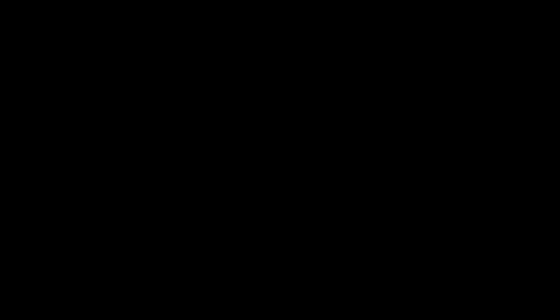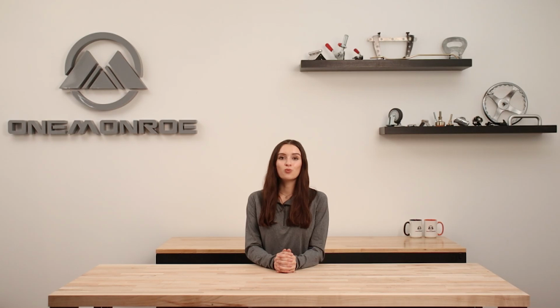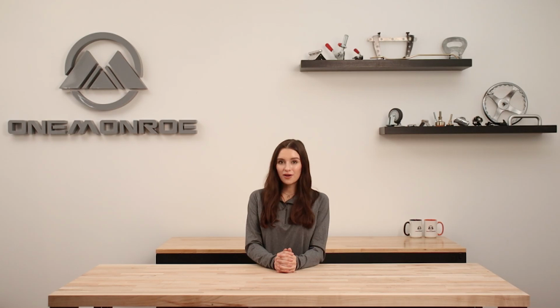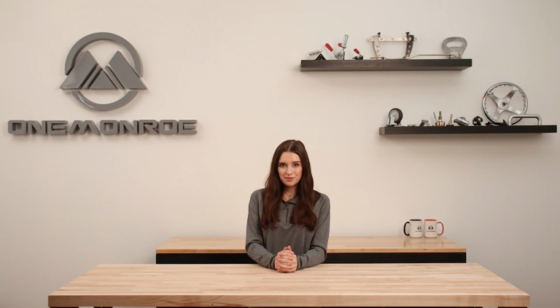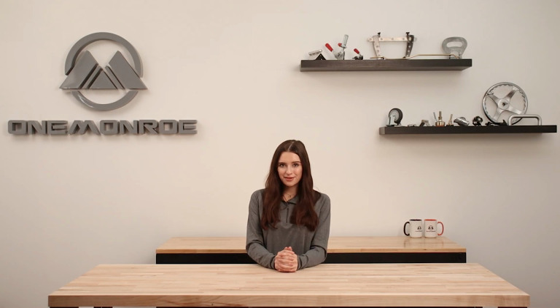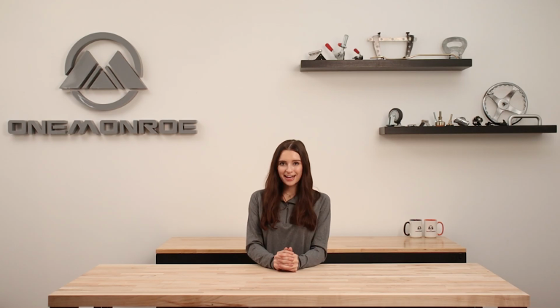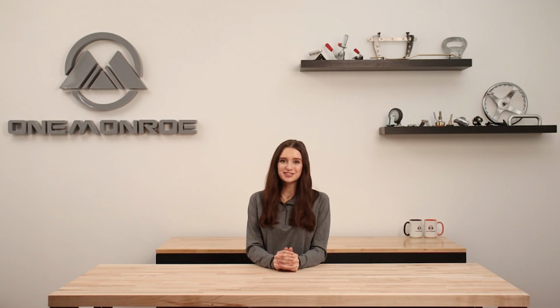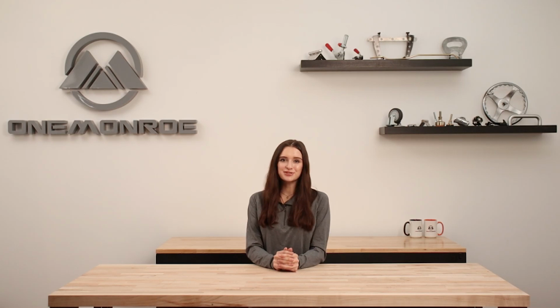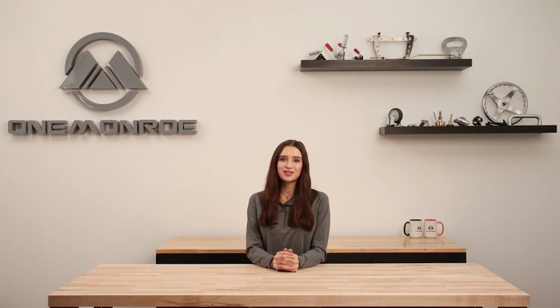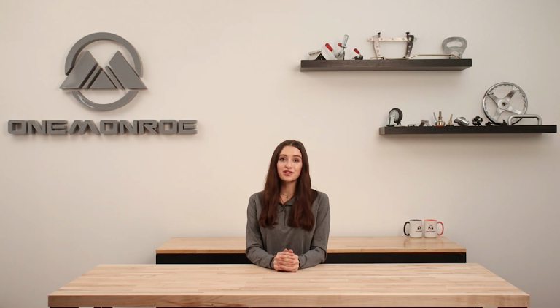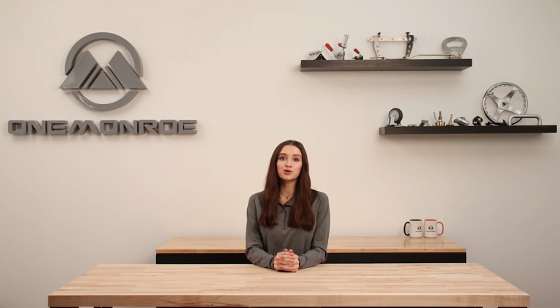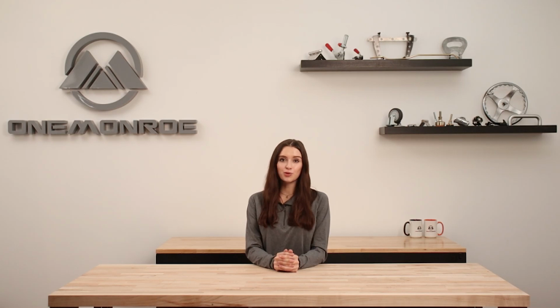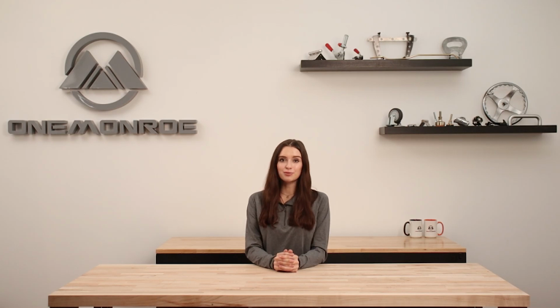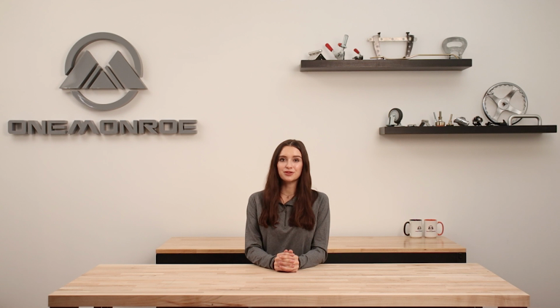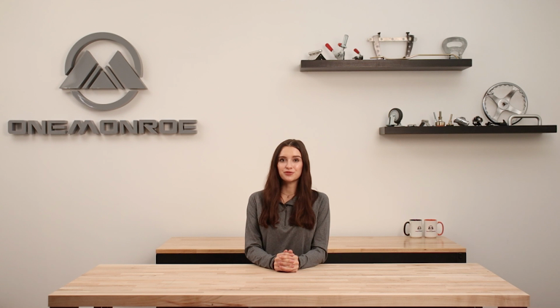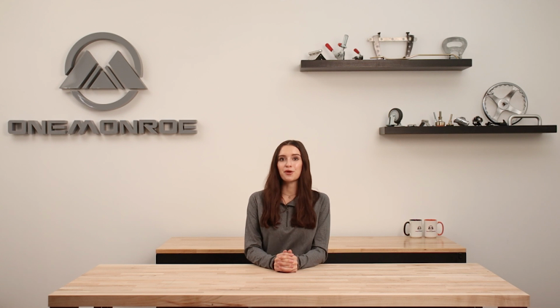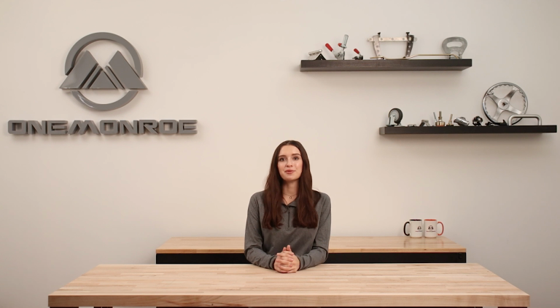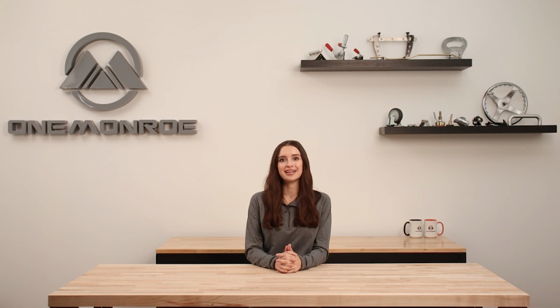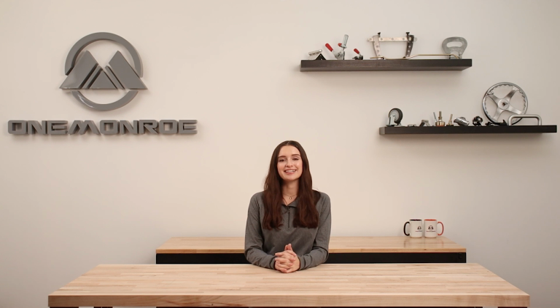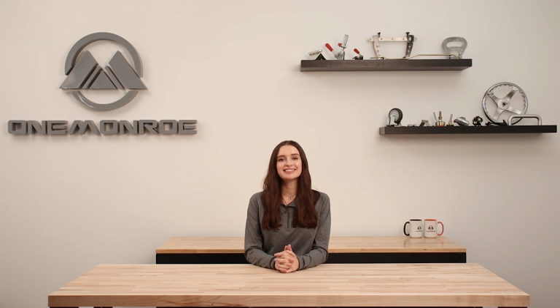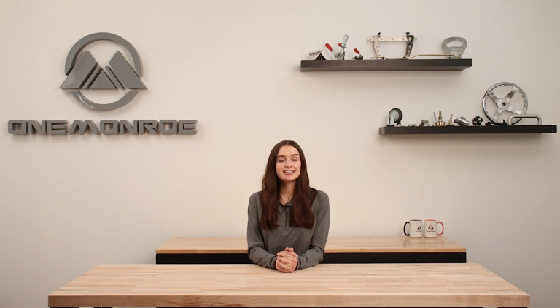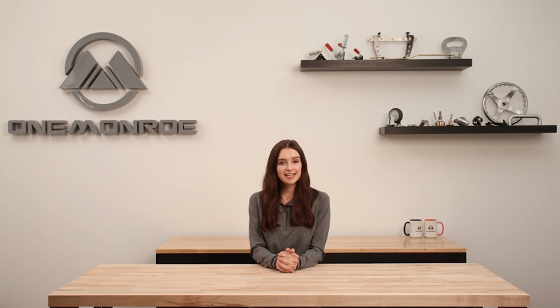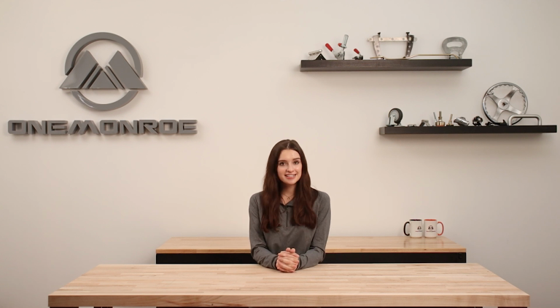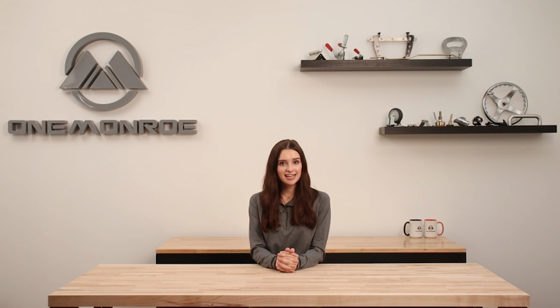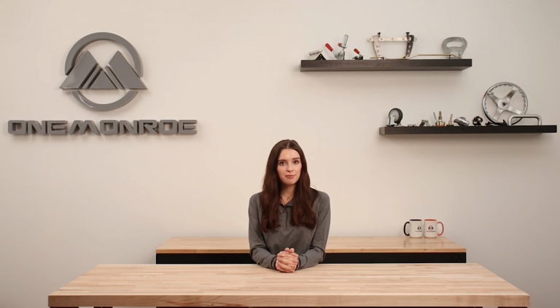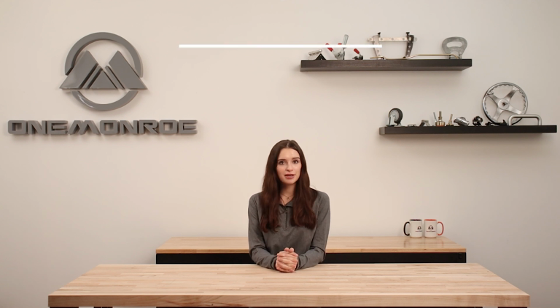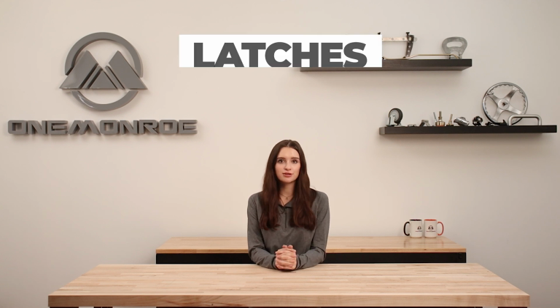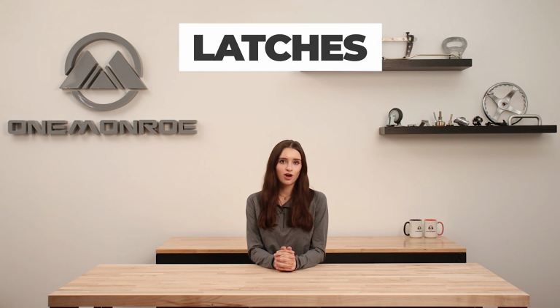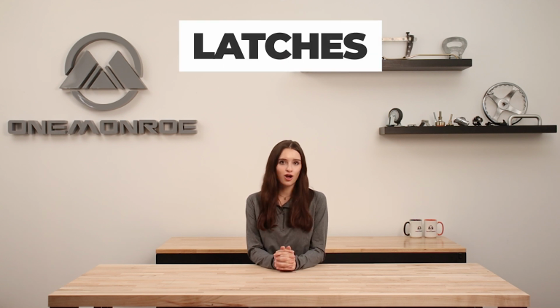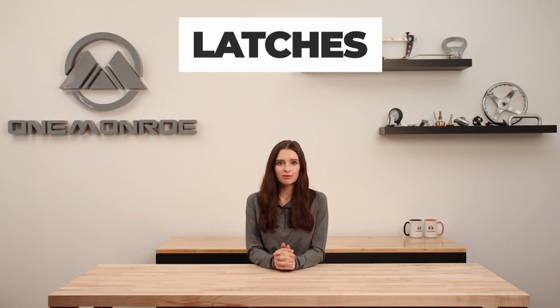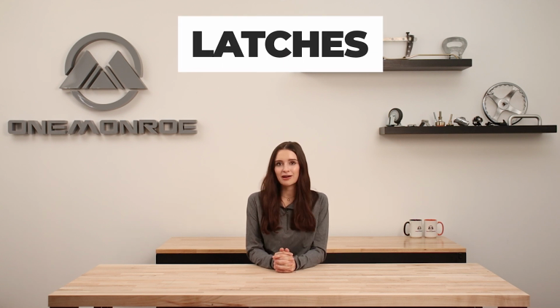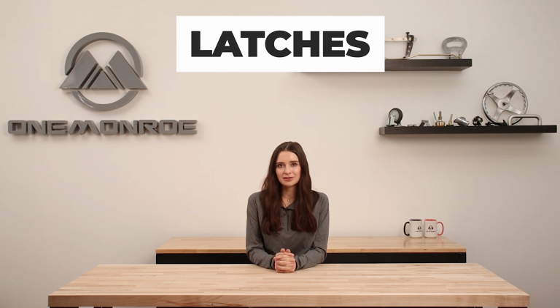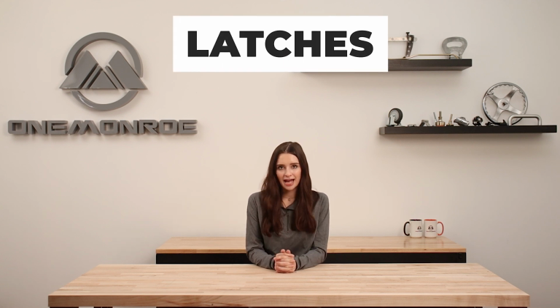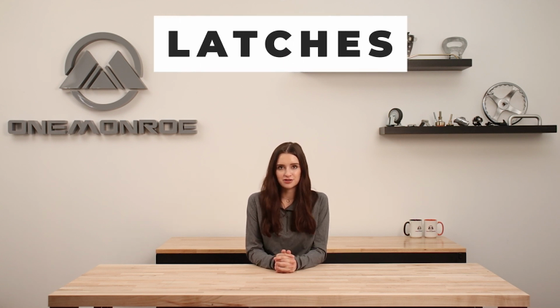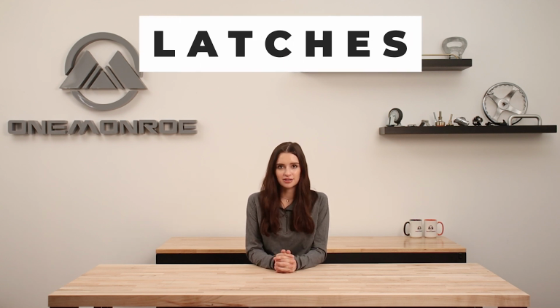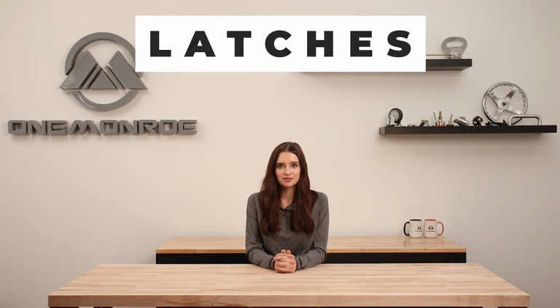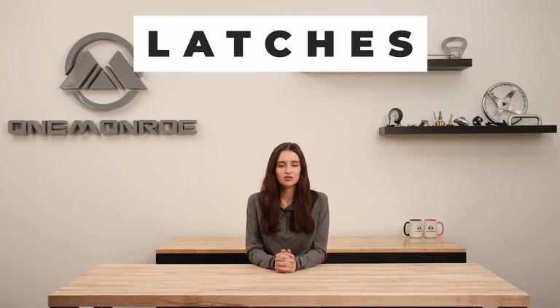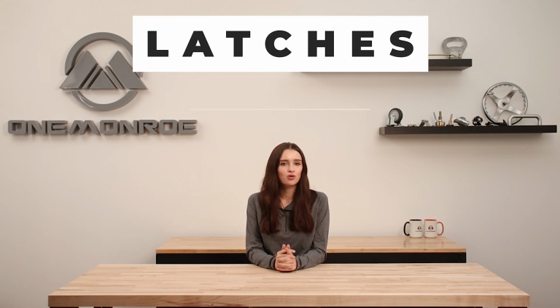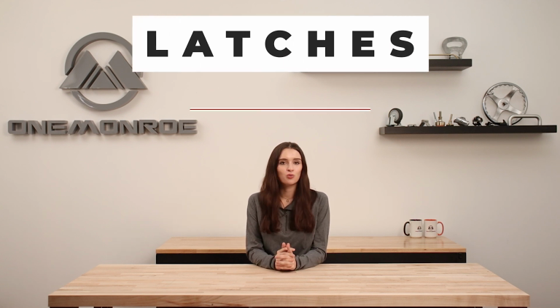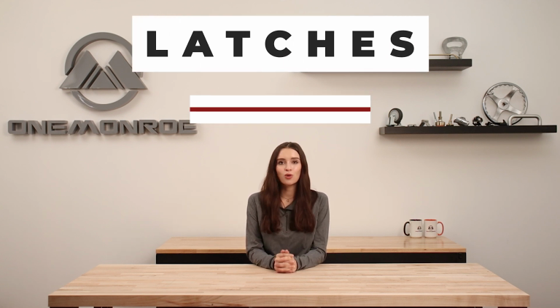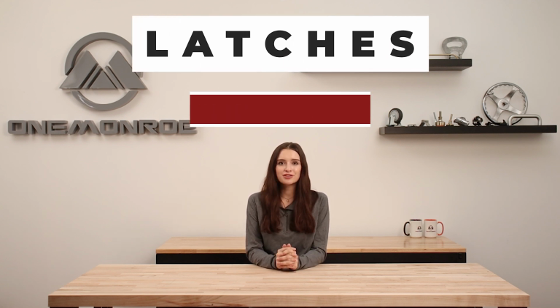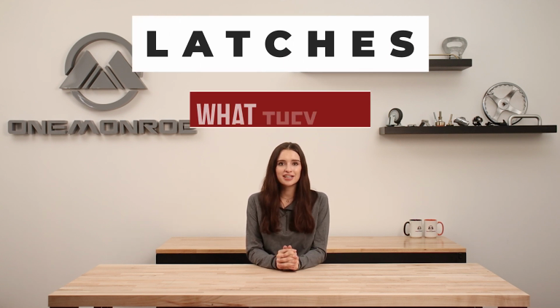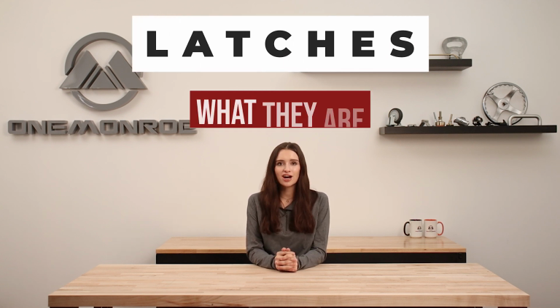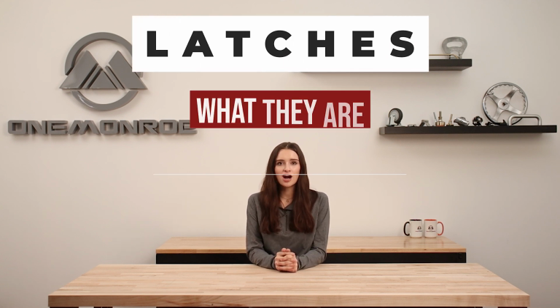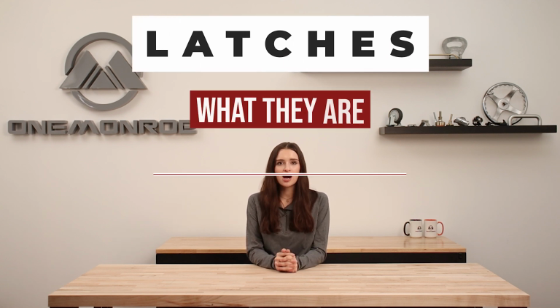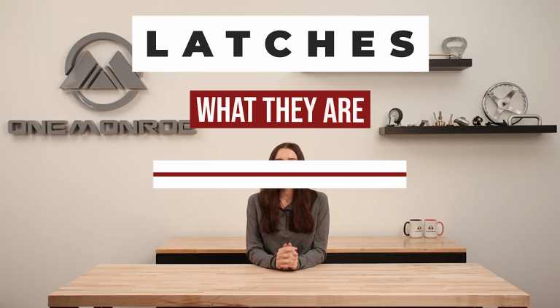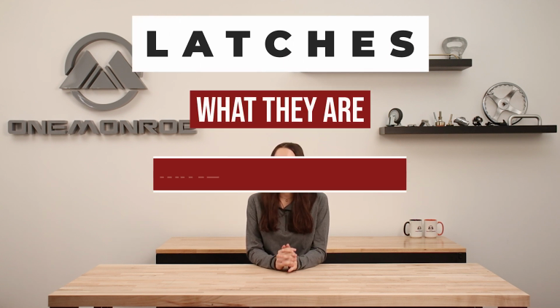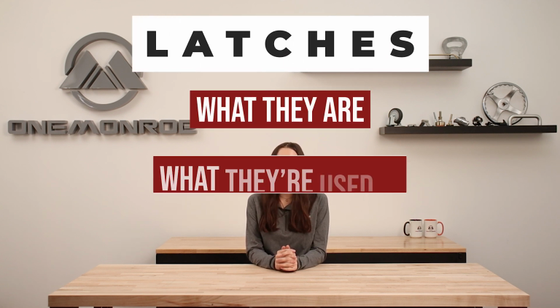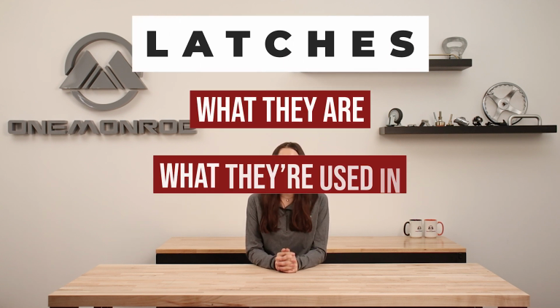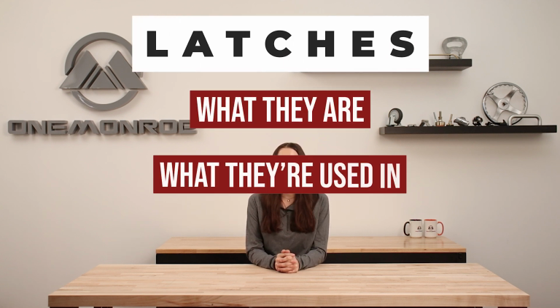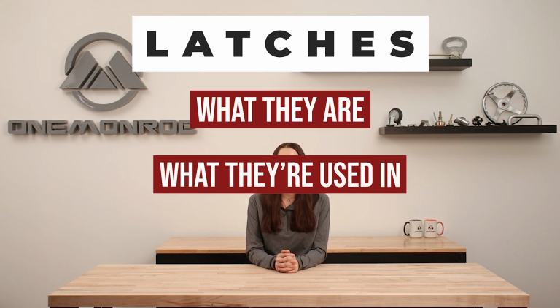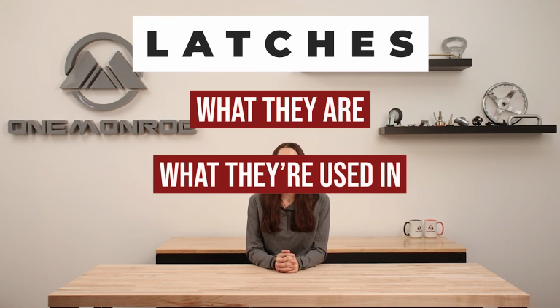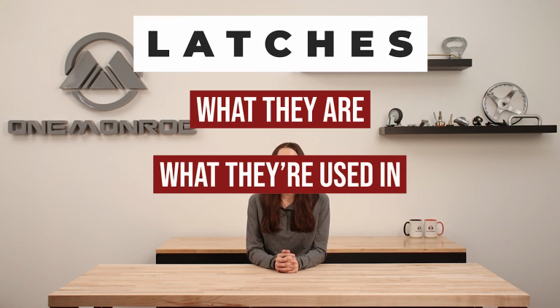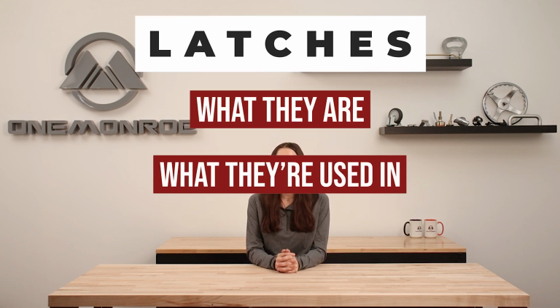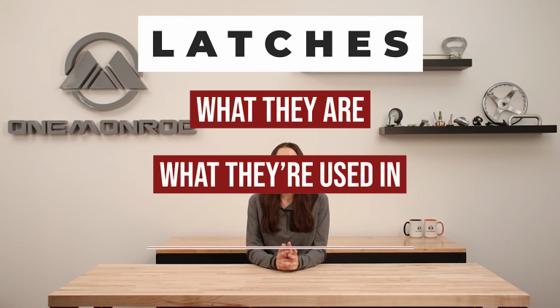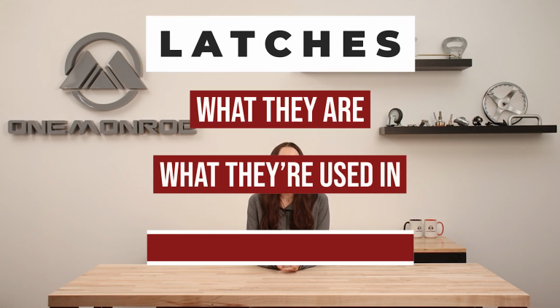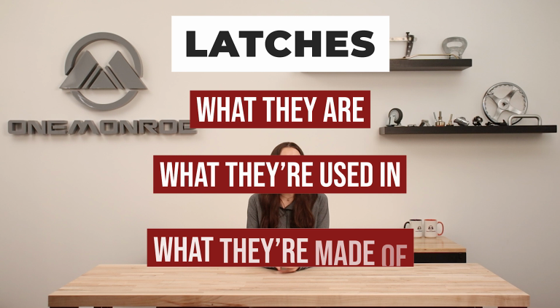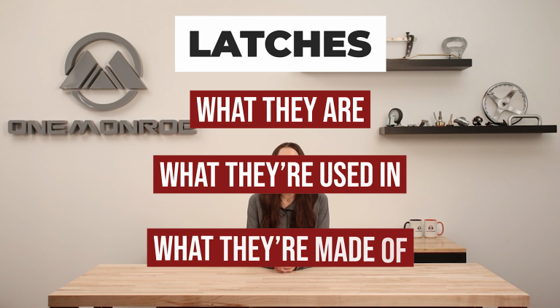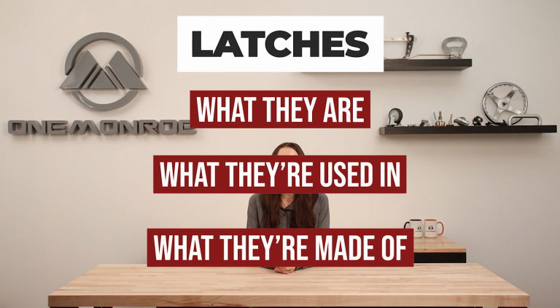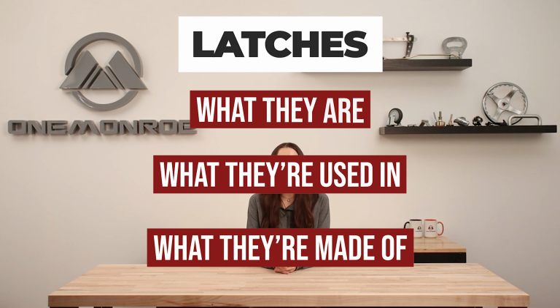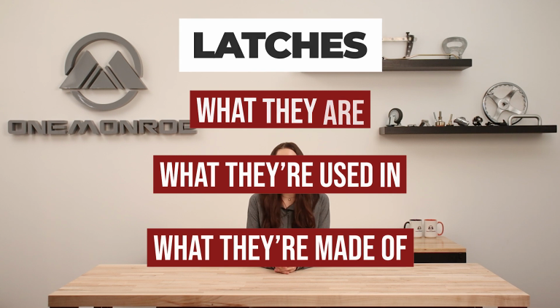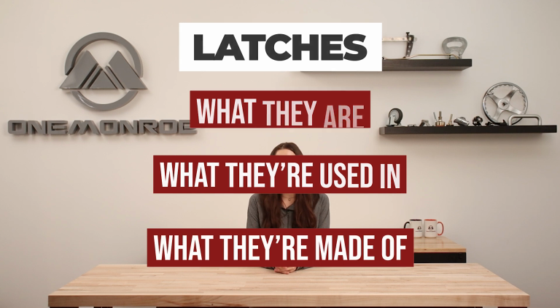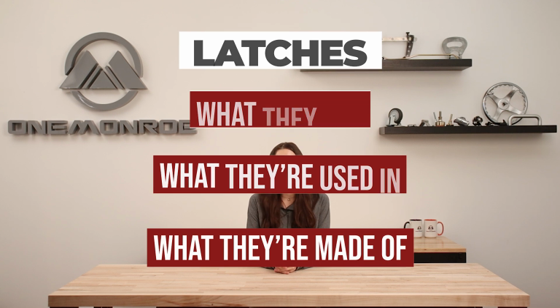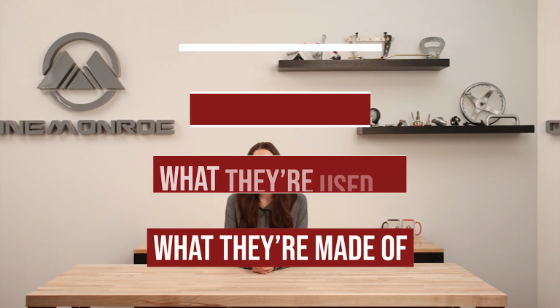Welcome back to another One Monroe Minute. Today's topic is all about latches — what they are, what they're used in, and what they're made of.